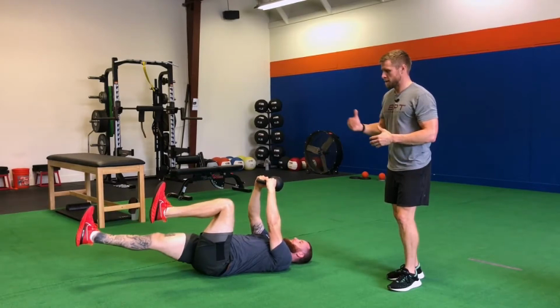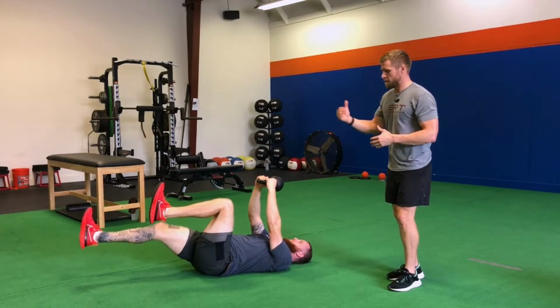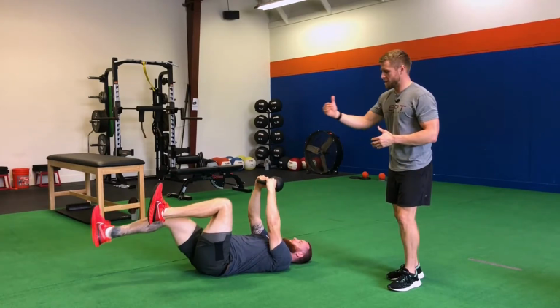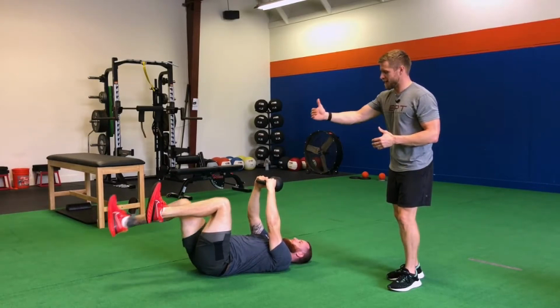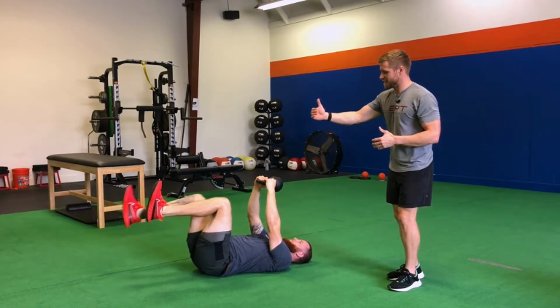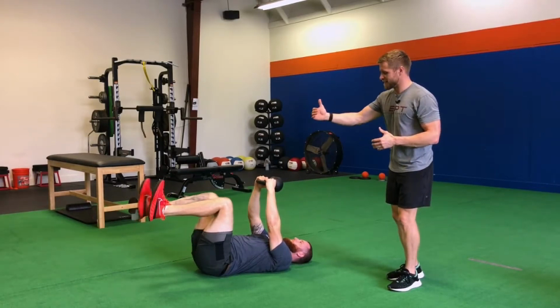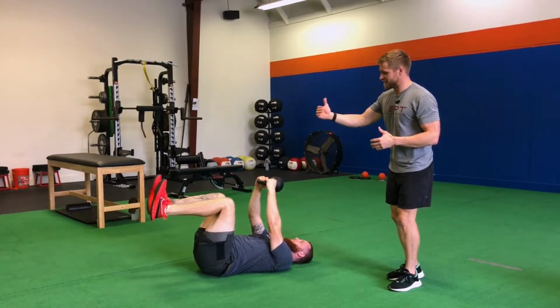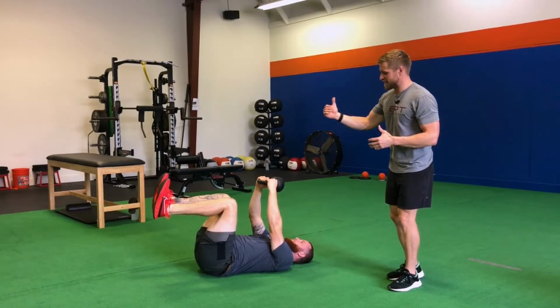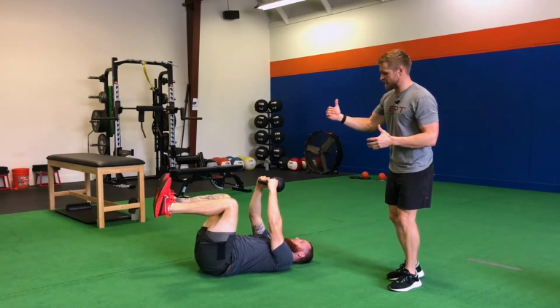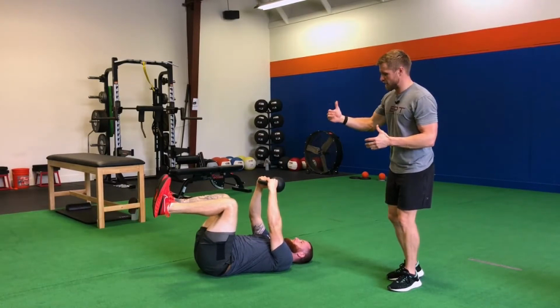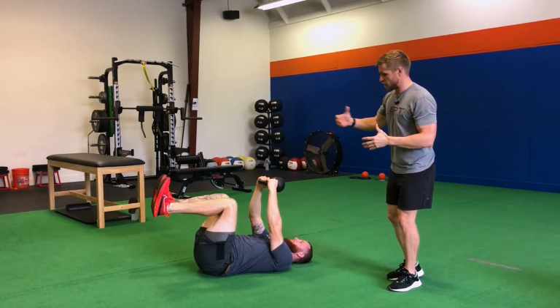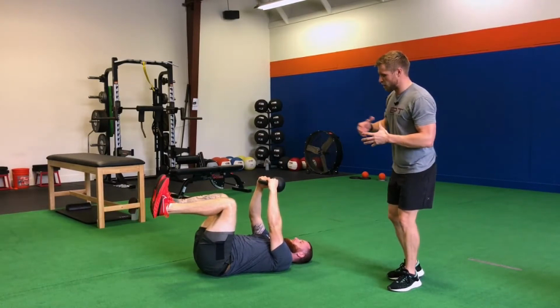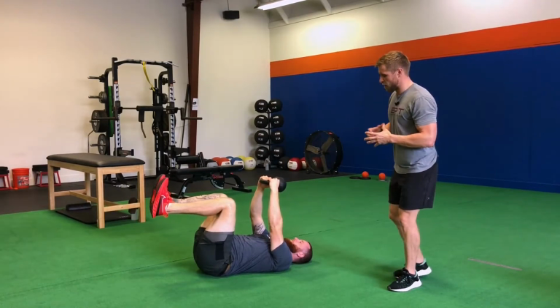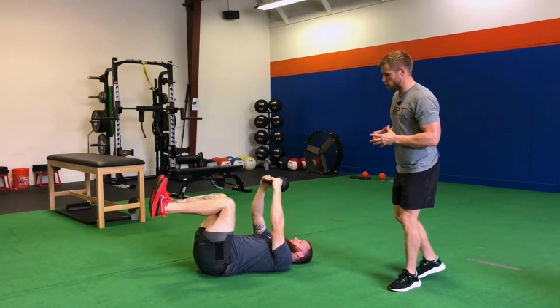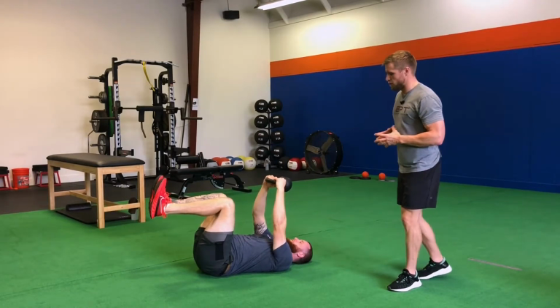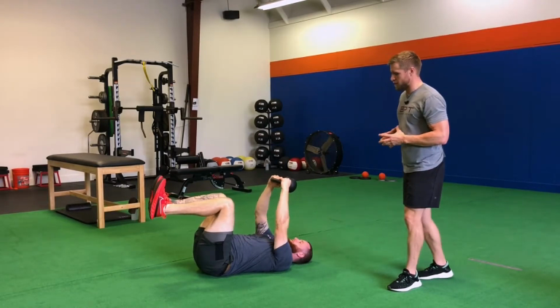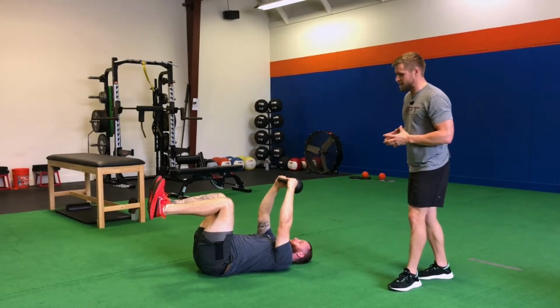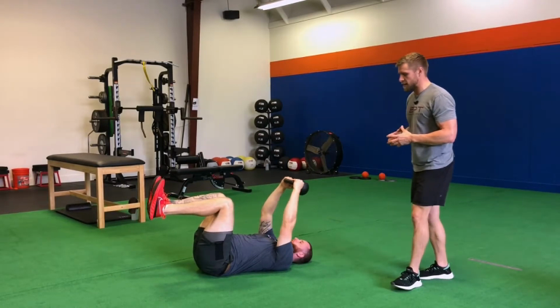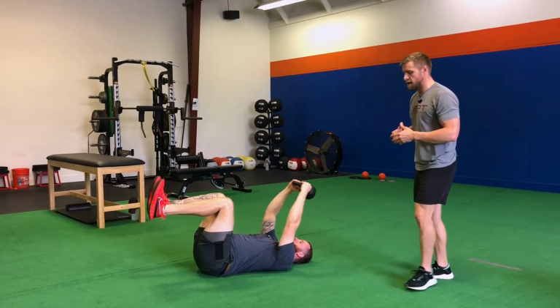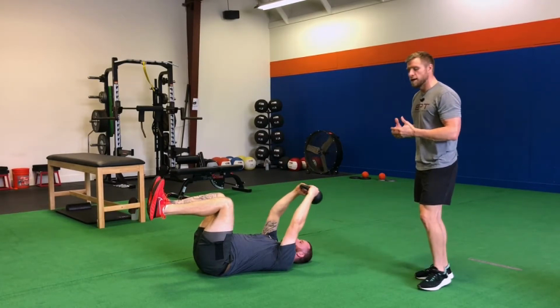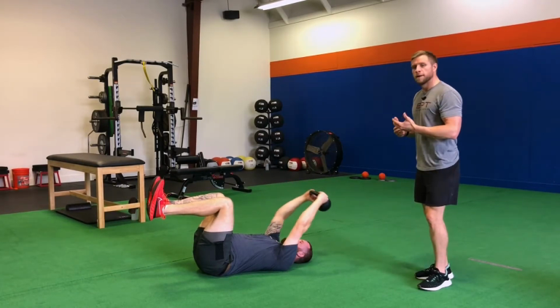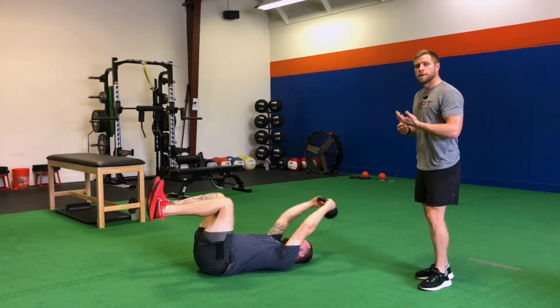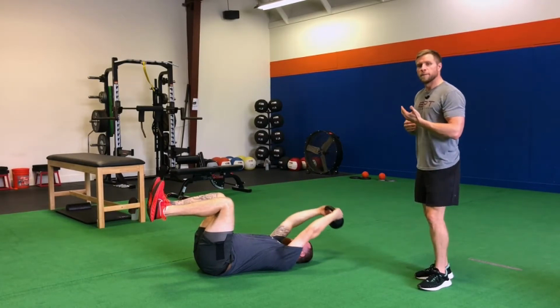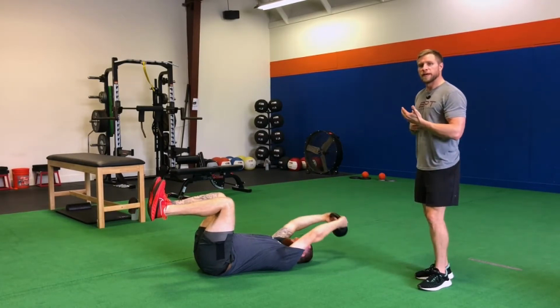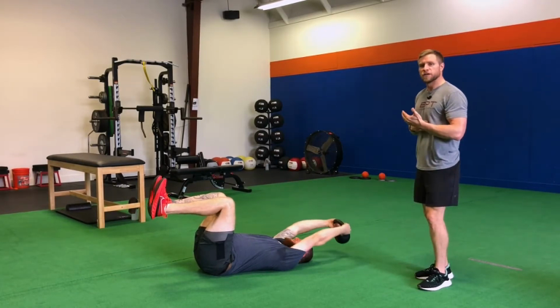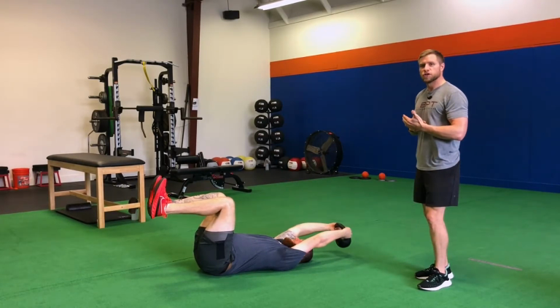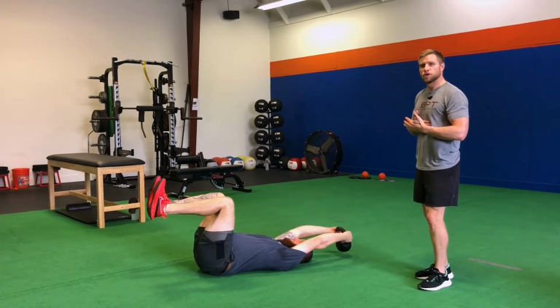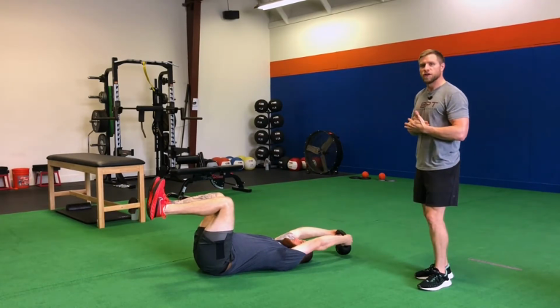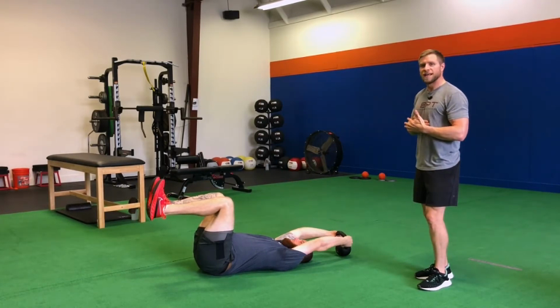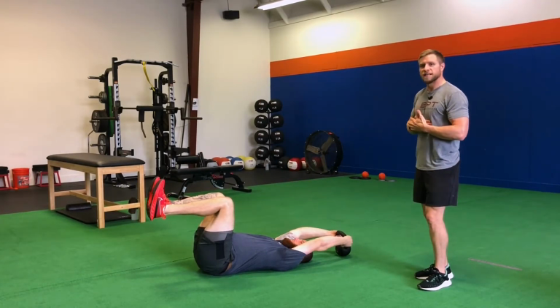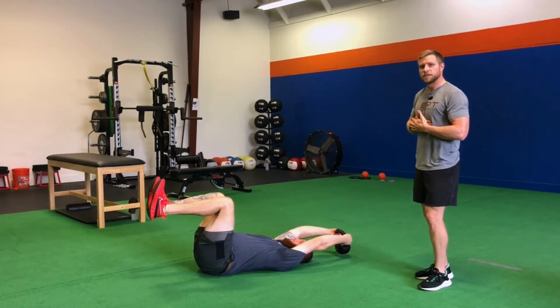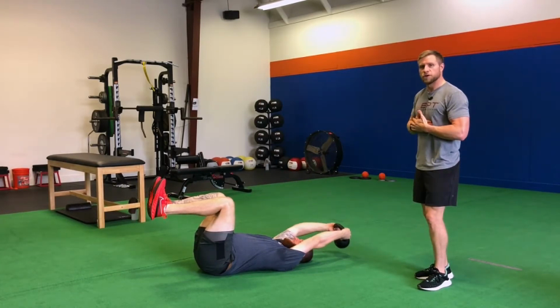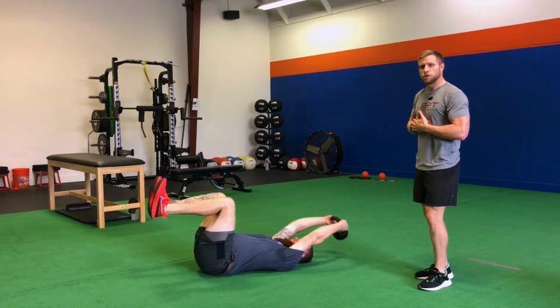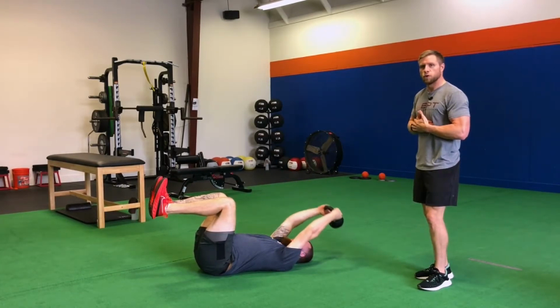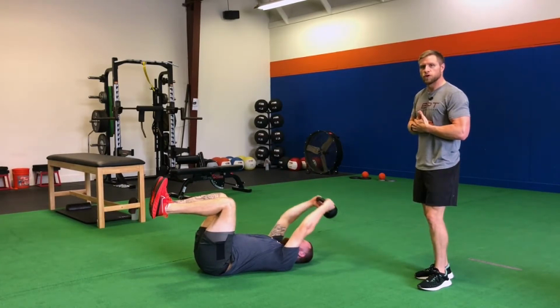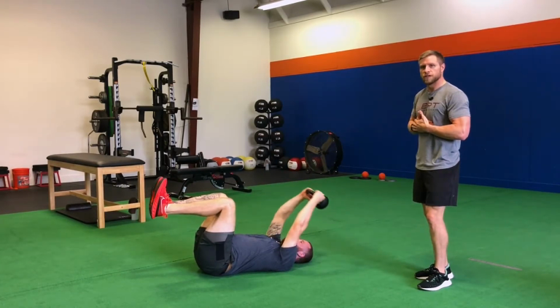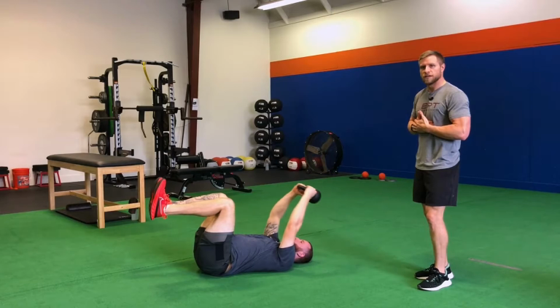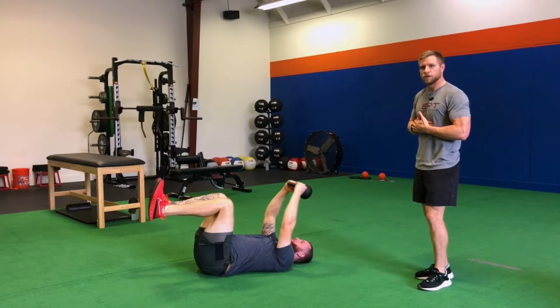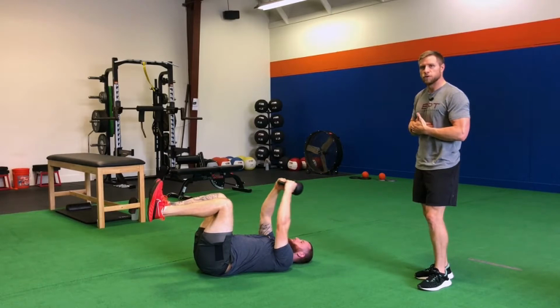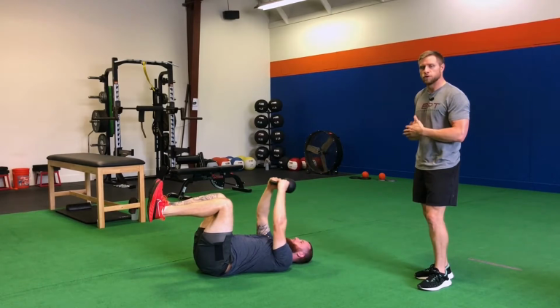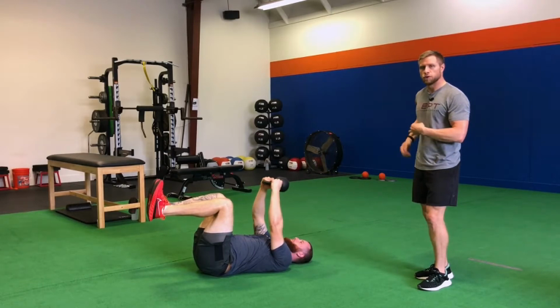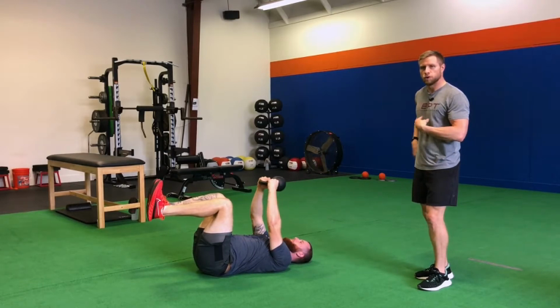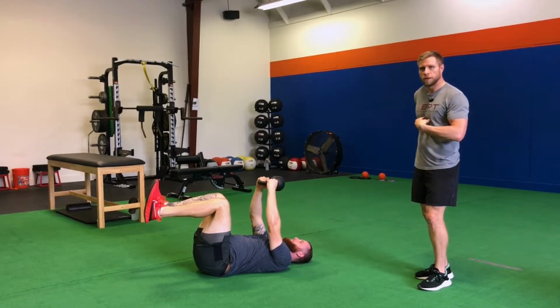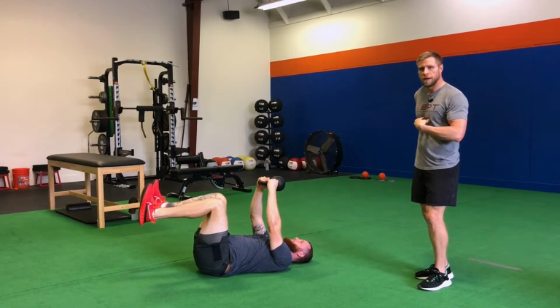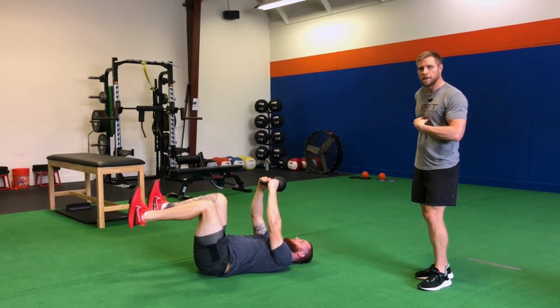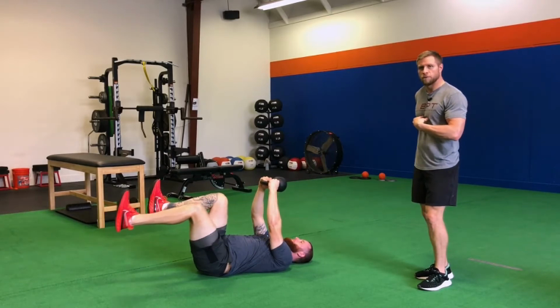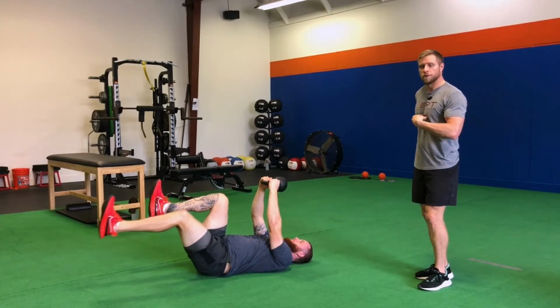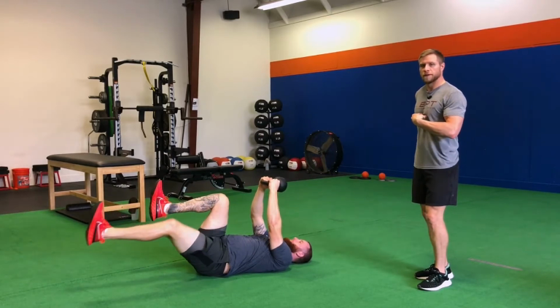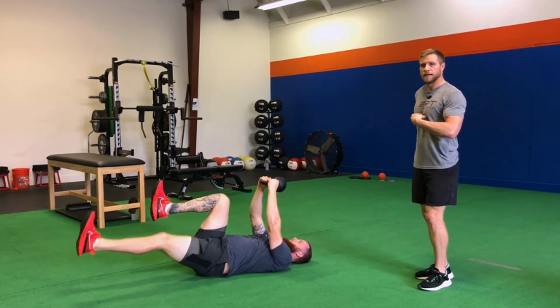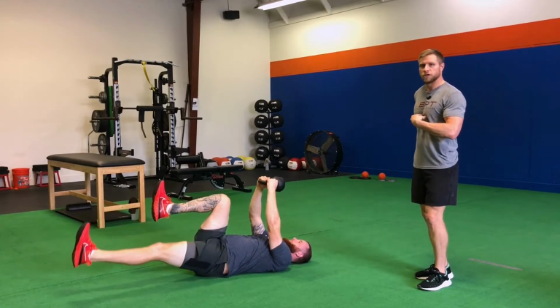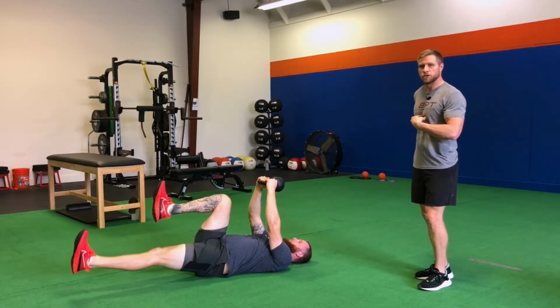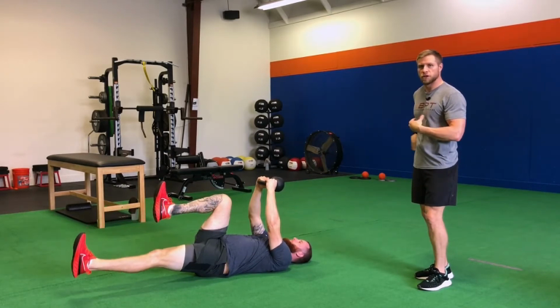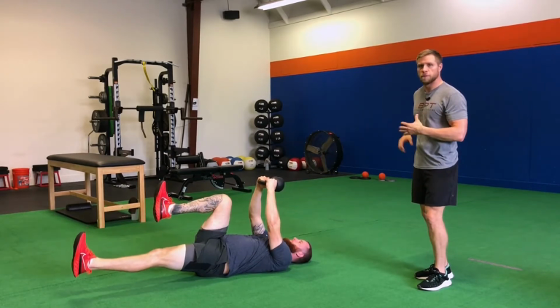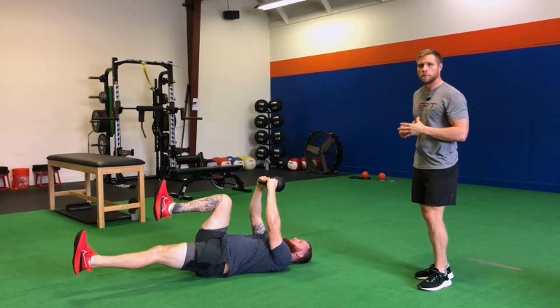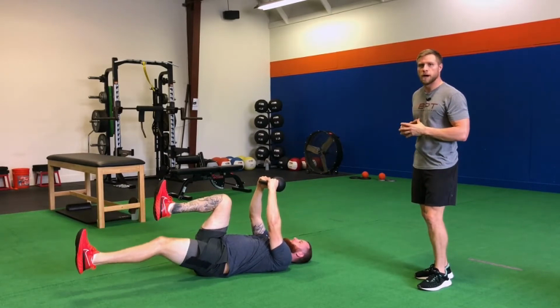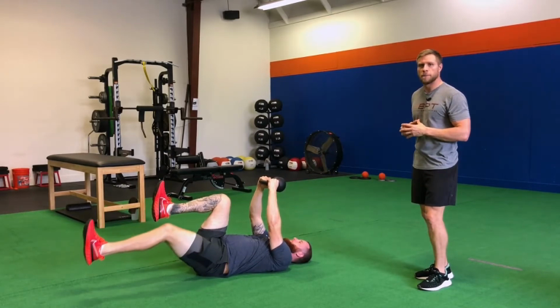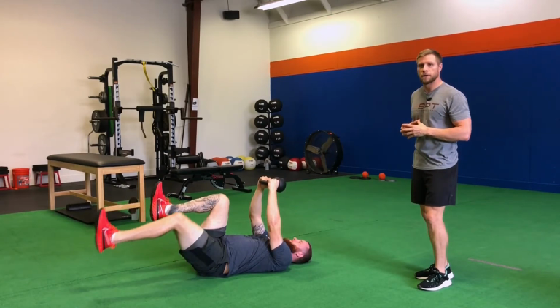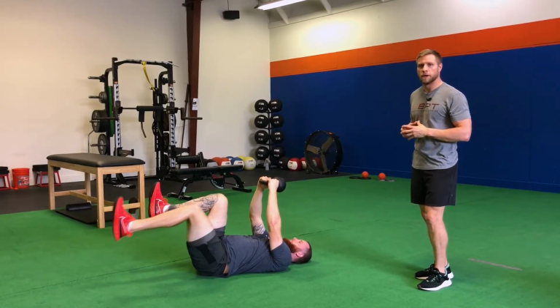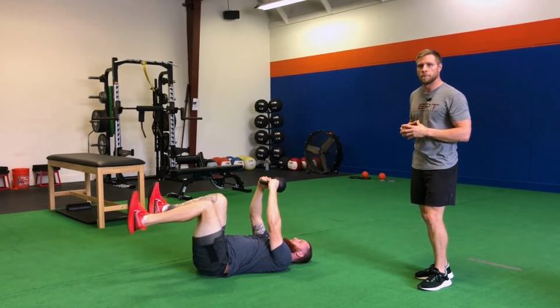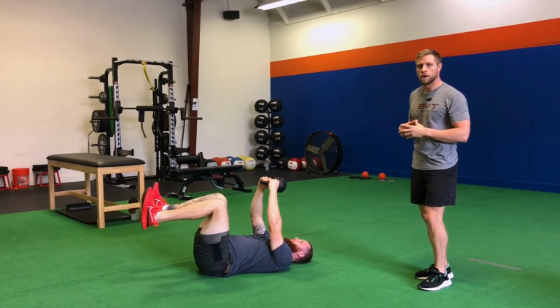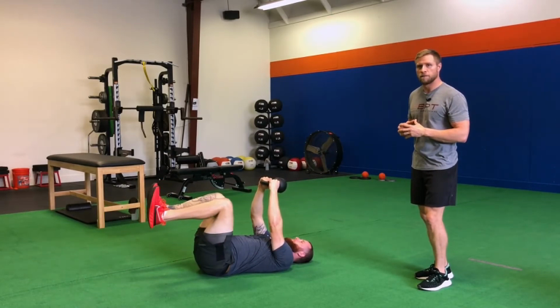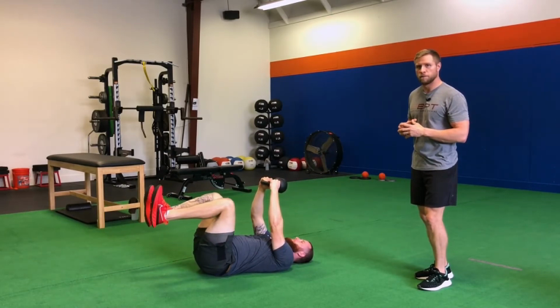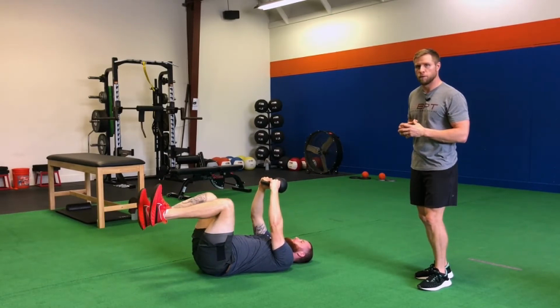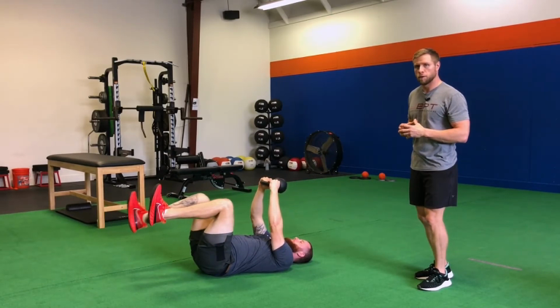Then he's going to take that kettlebell over his head, making sure that anterior core stays neutral and that ribcage doesn't come popping up off the floor.